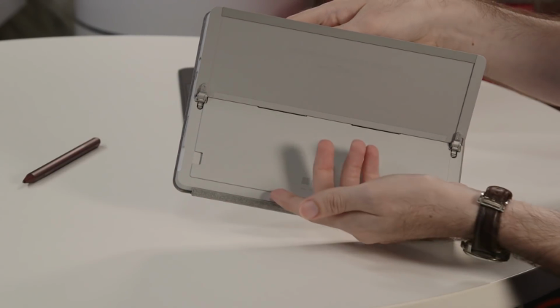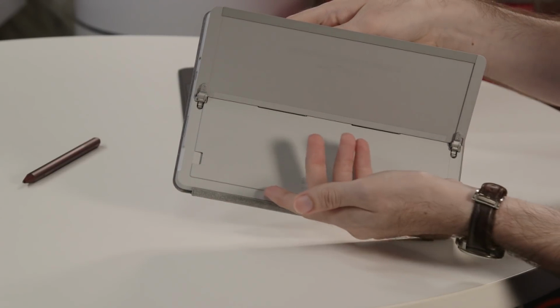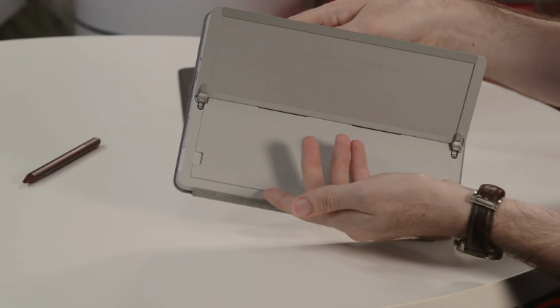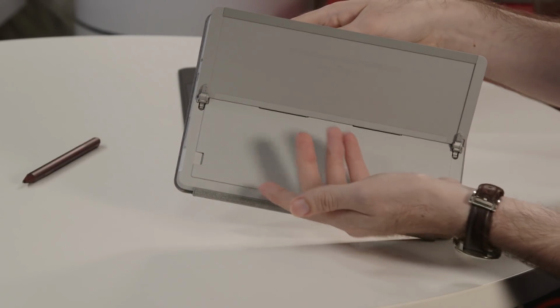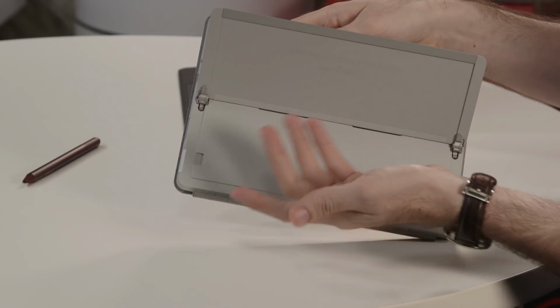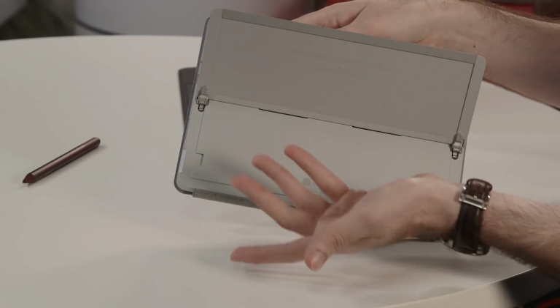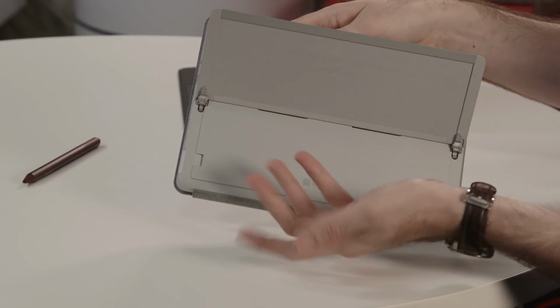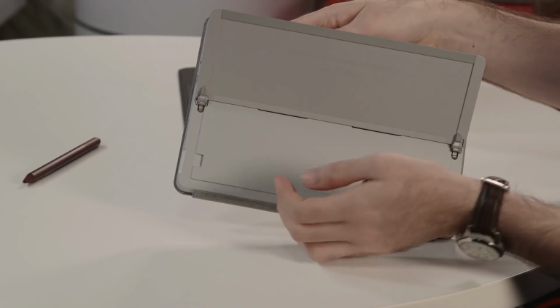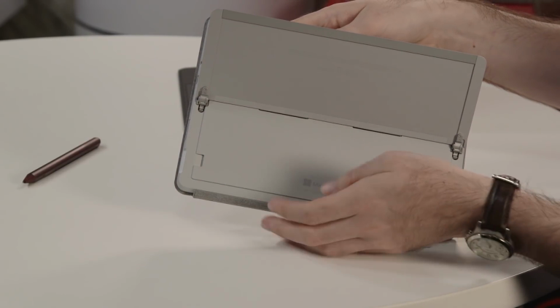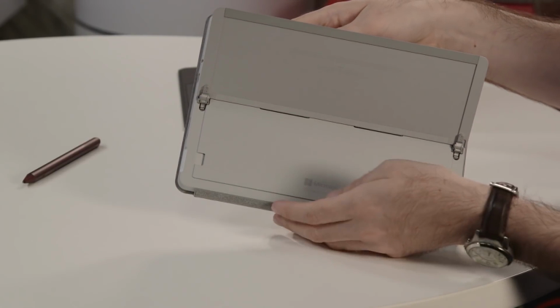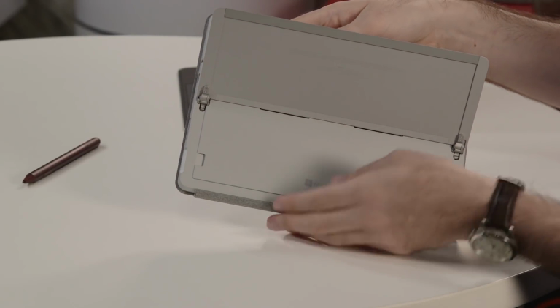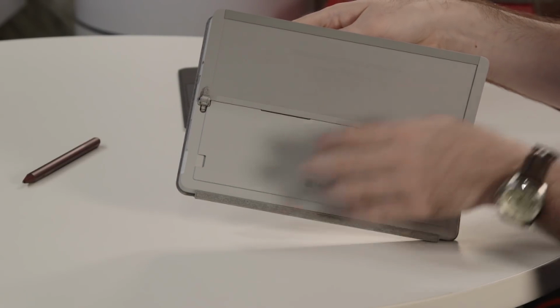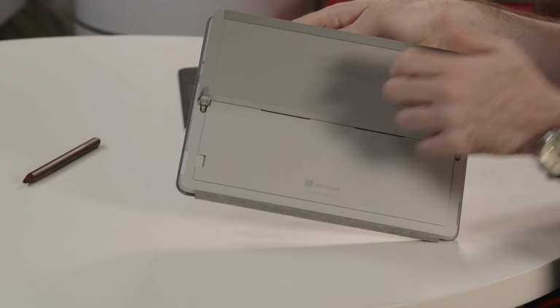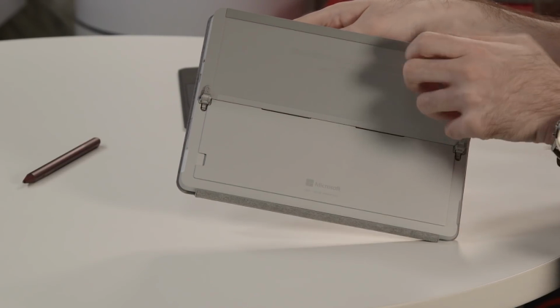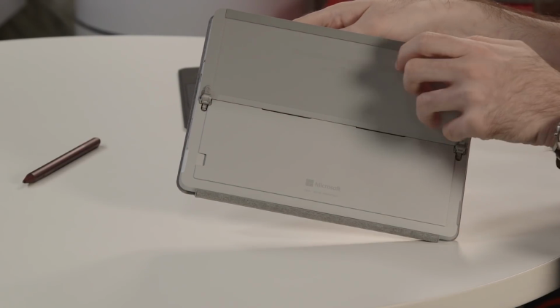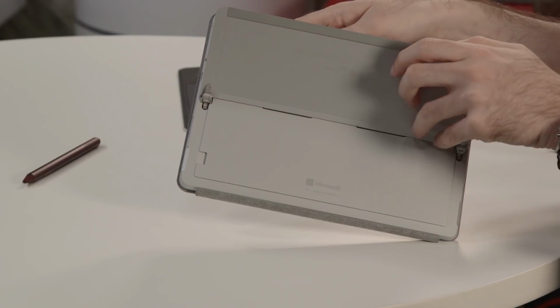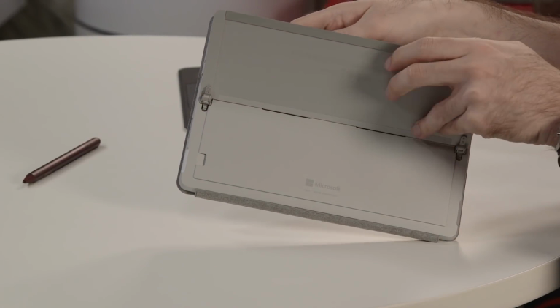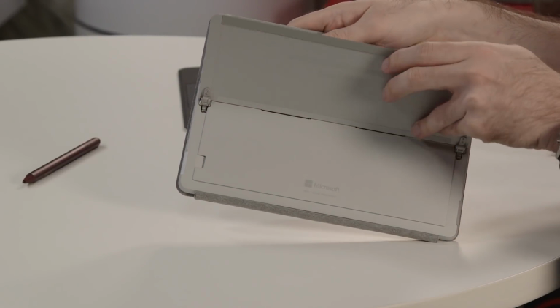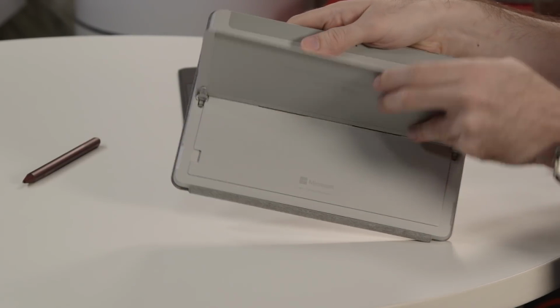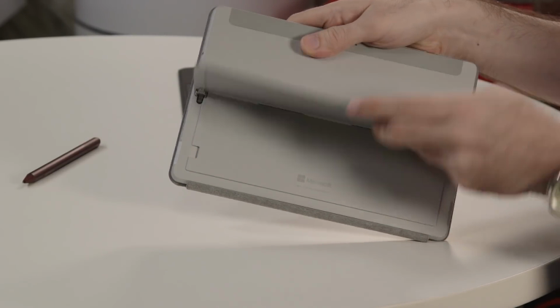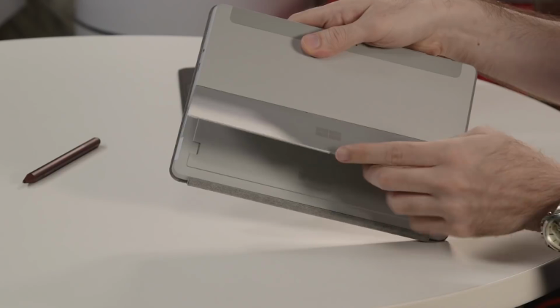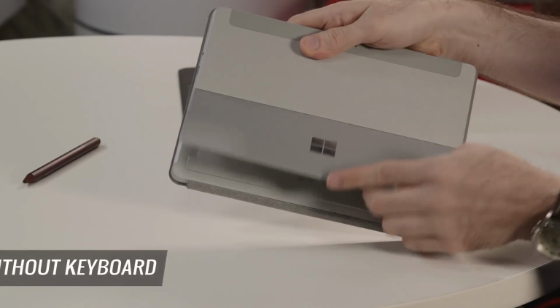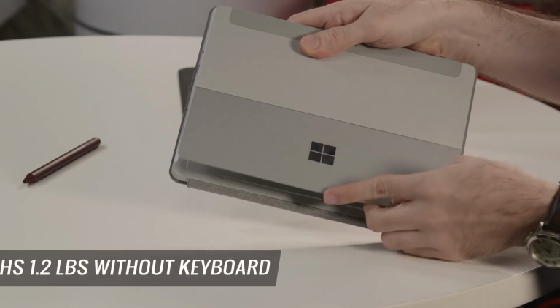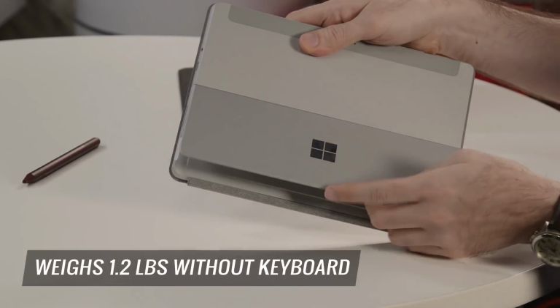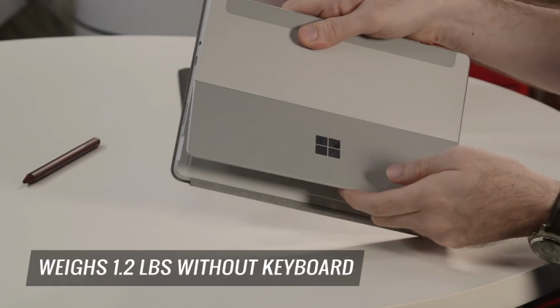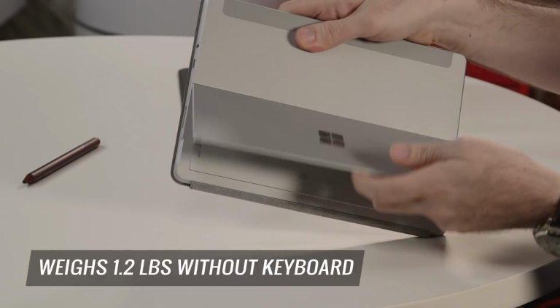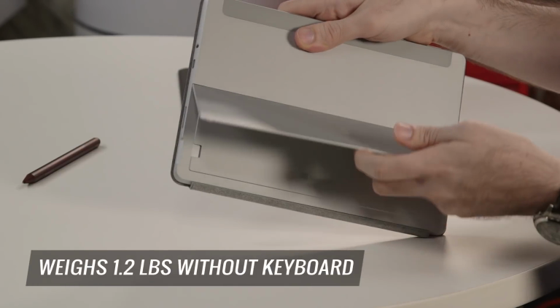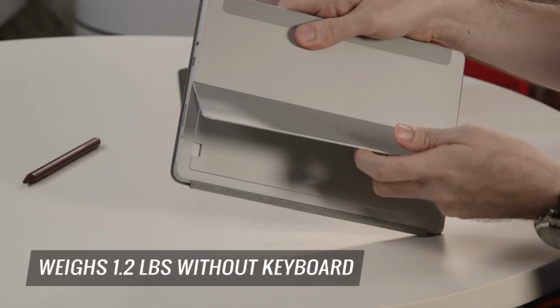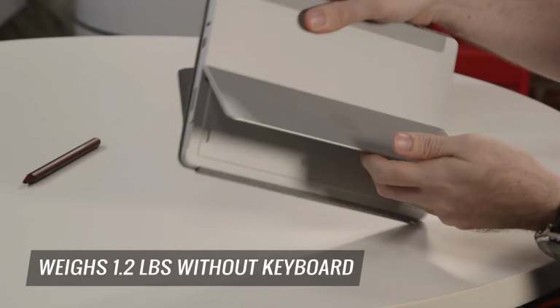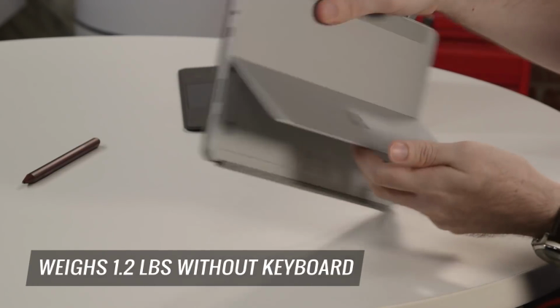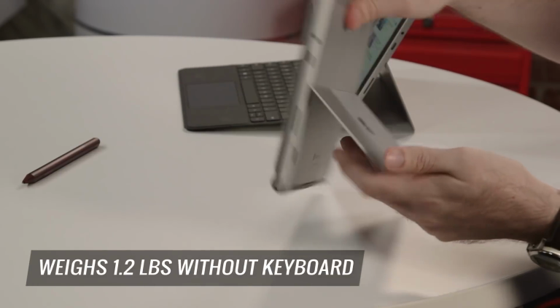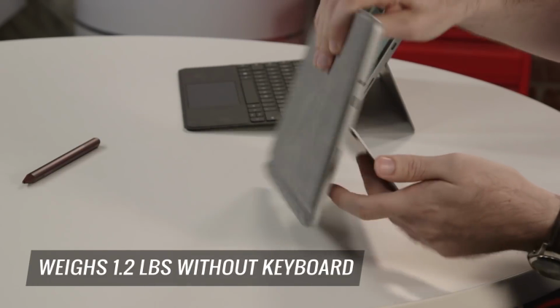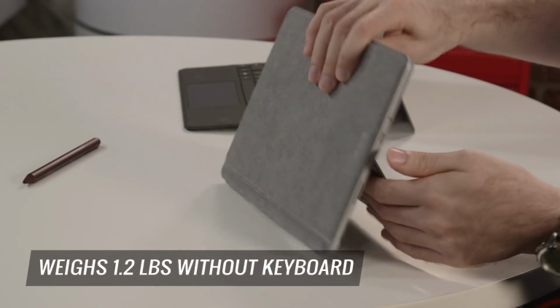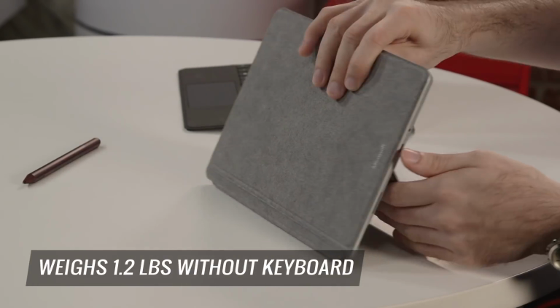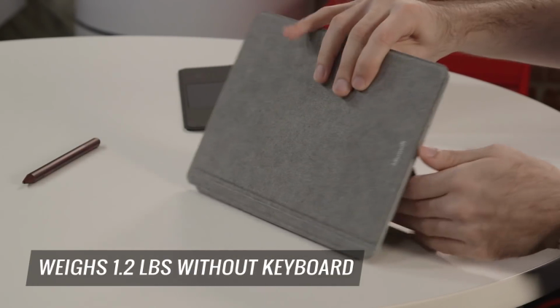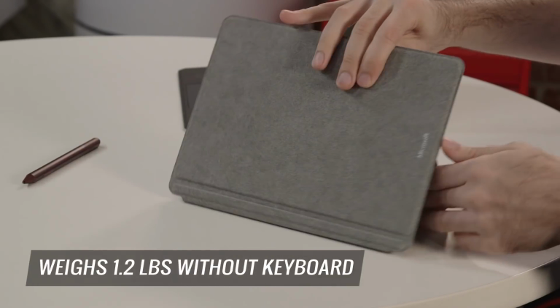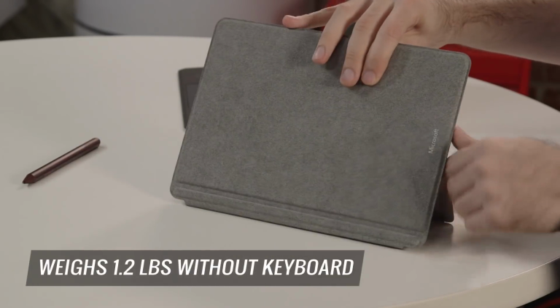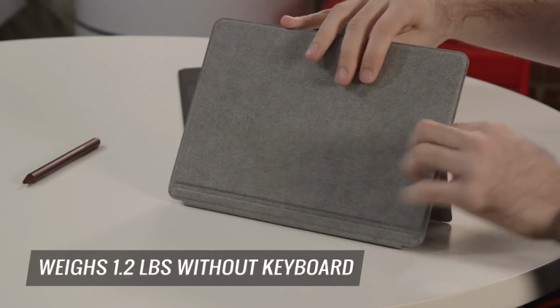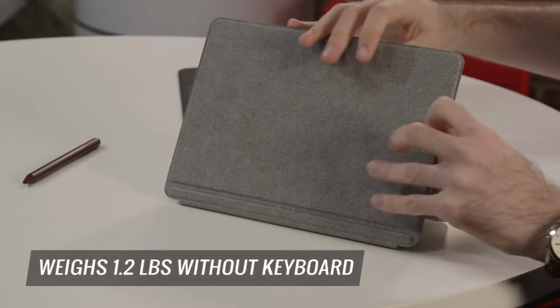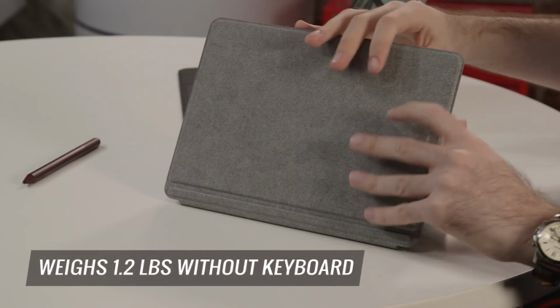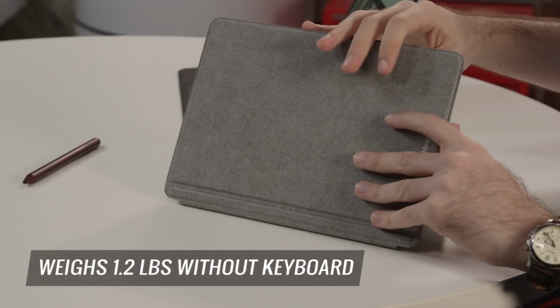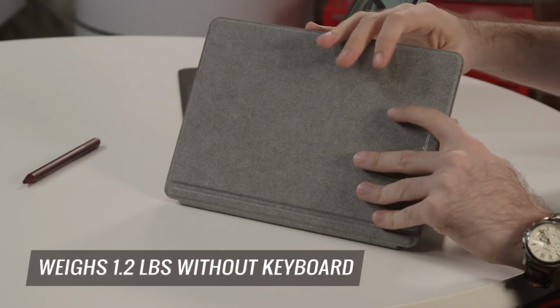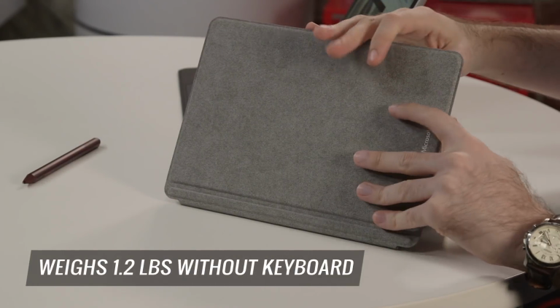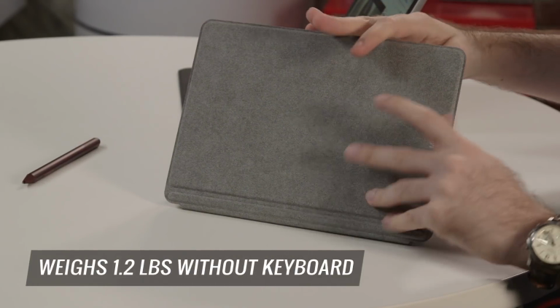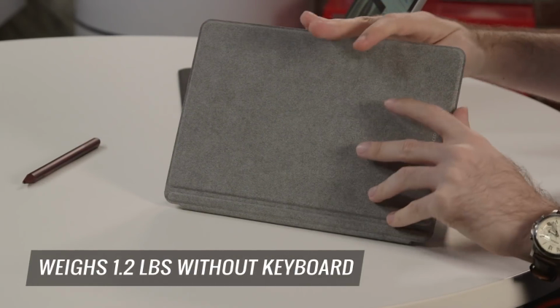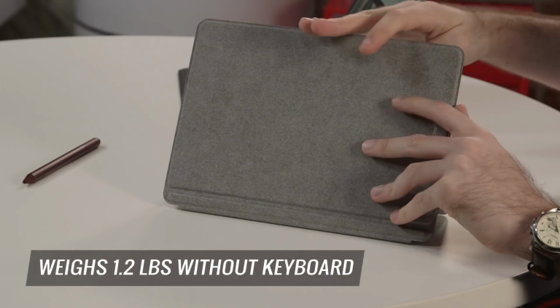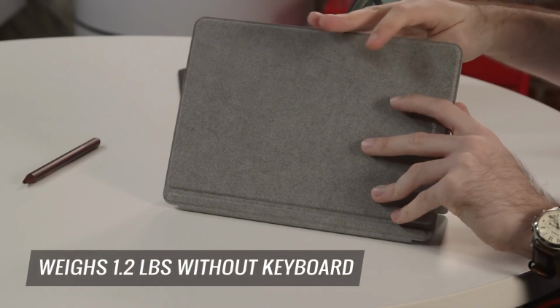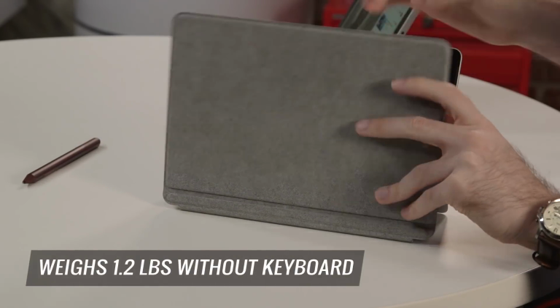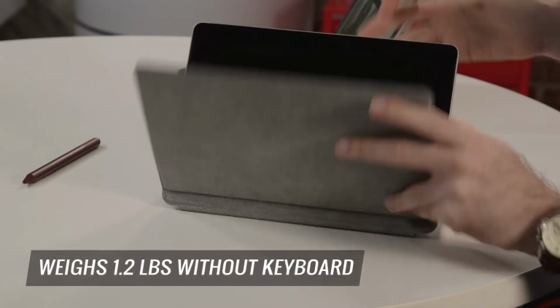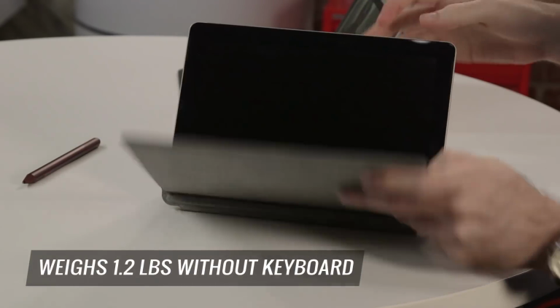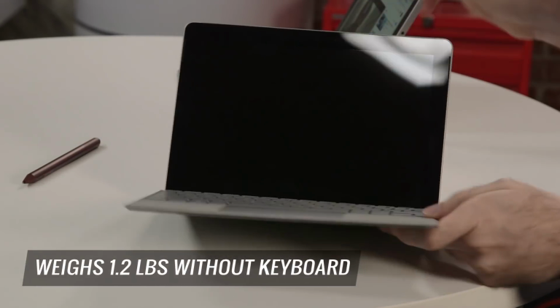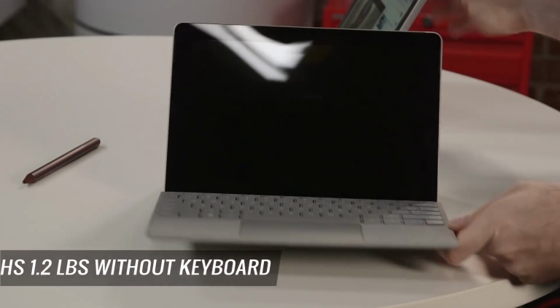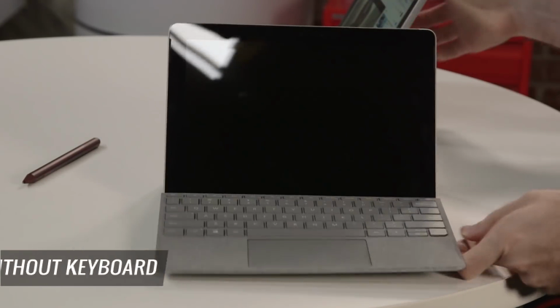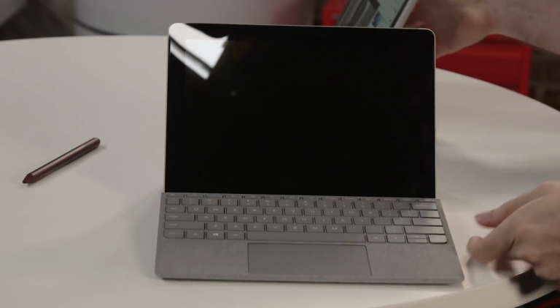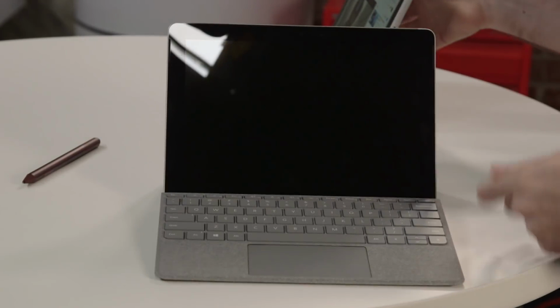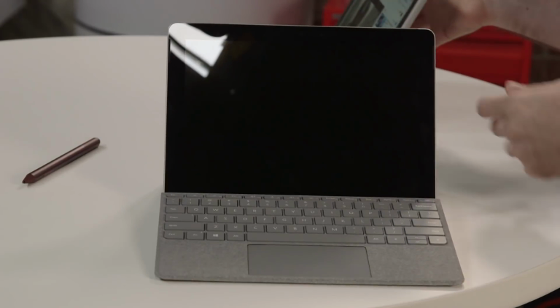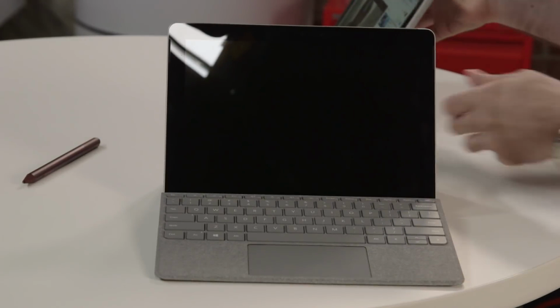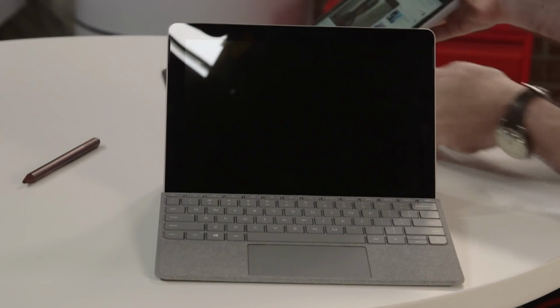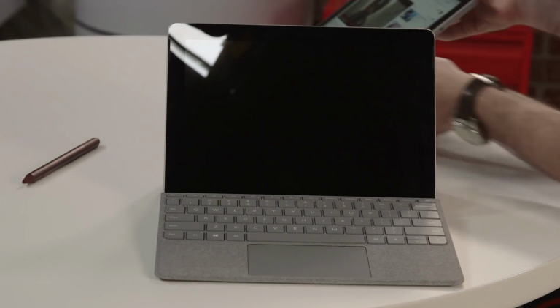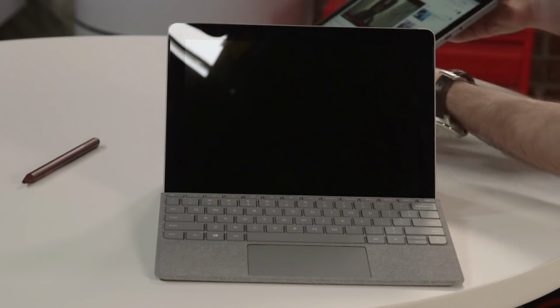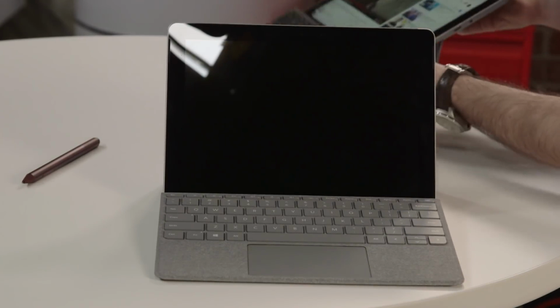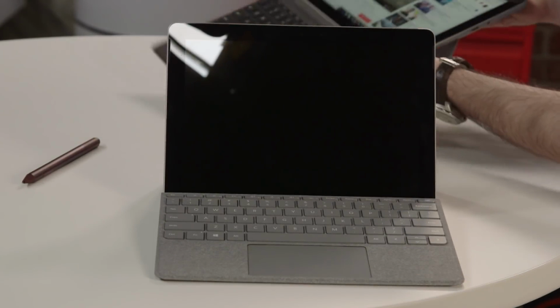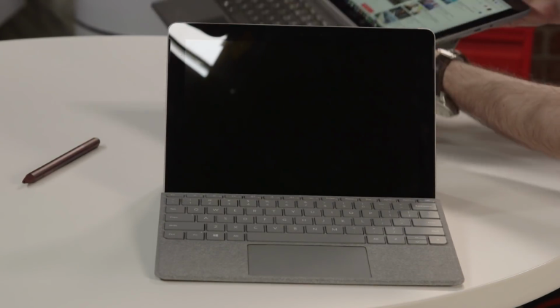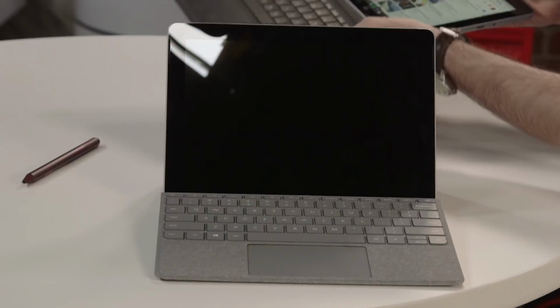Starting at $399, it's super light — 1.15 pounds before you add the keyboard. And even when you do, it's less than two pounds.